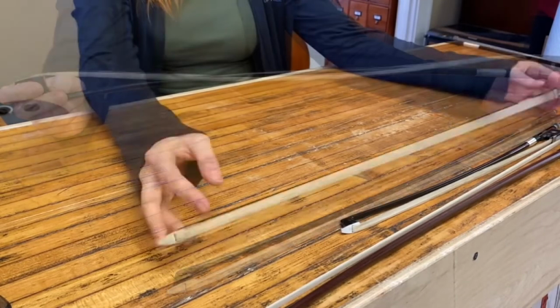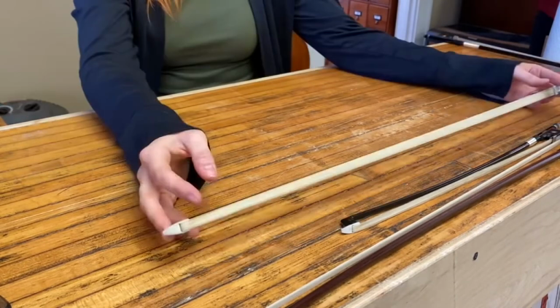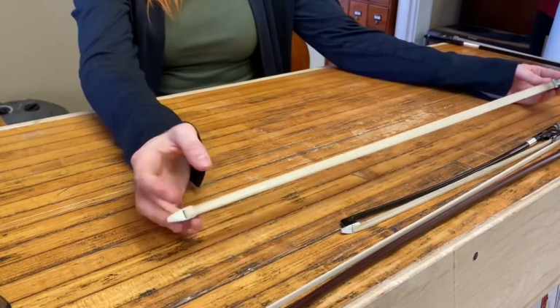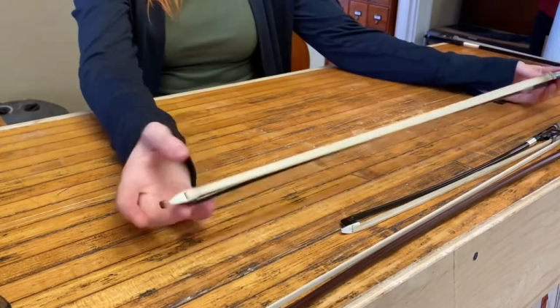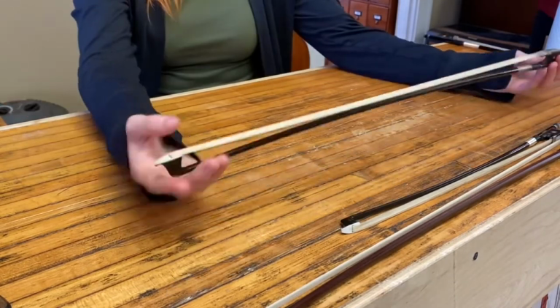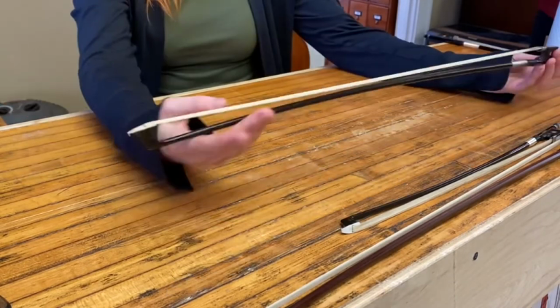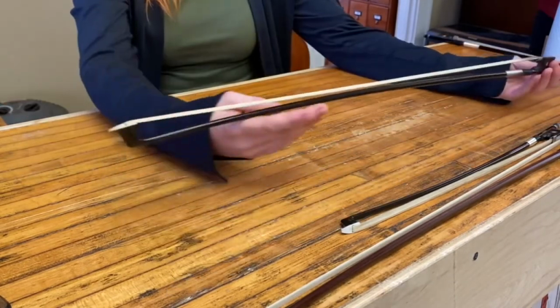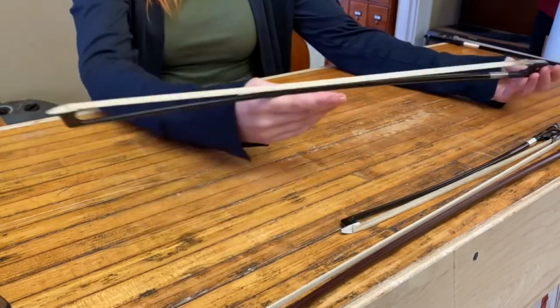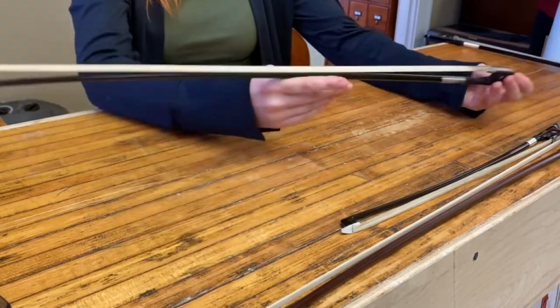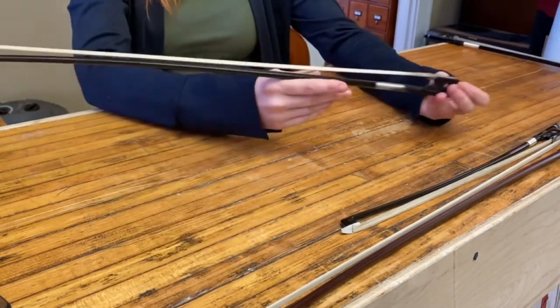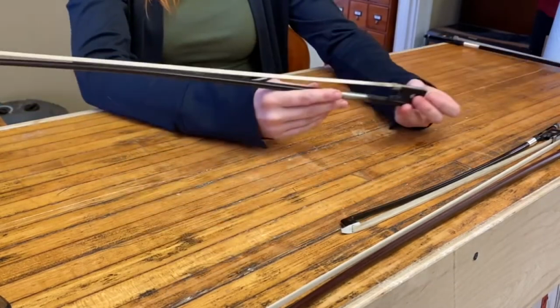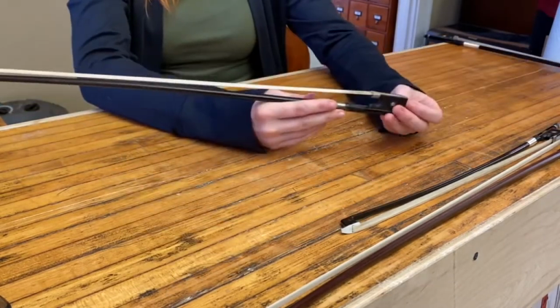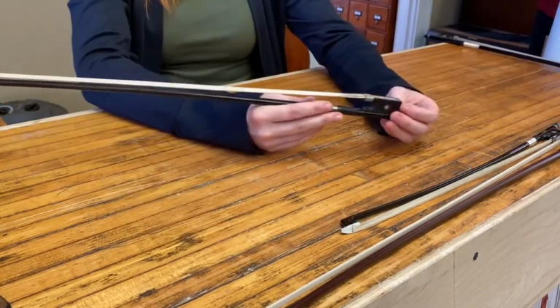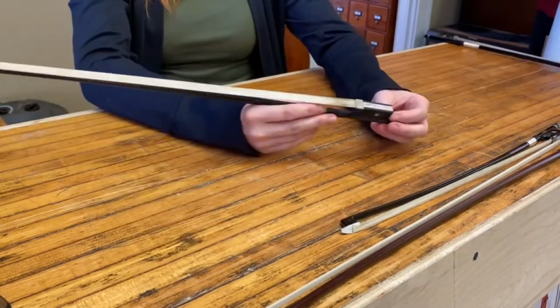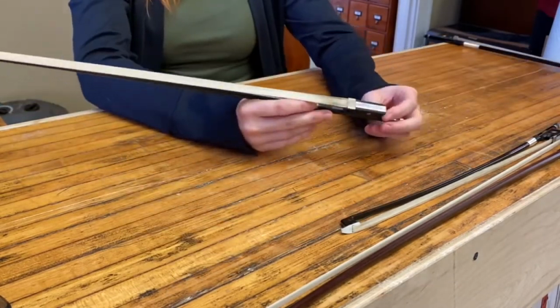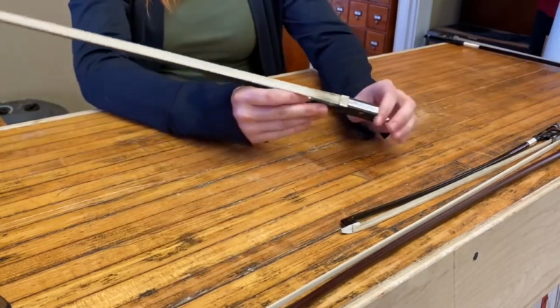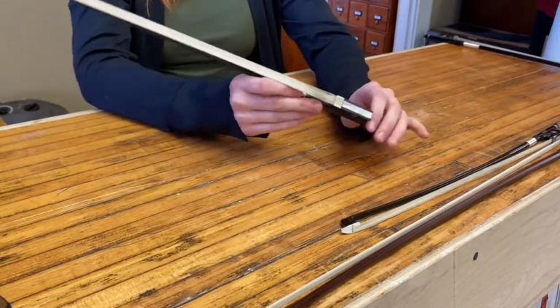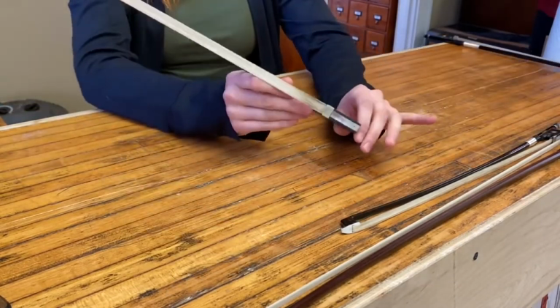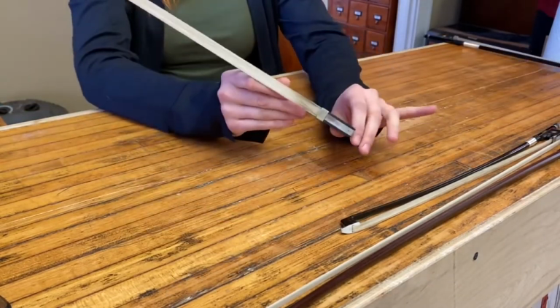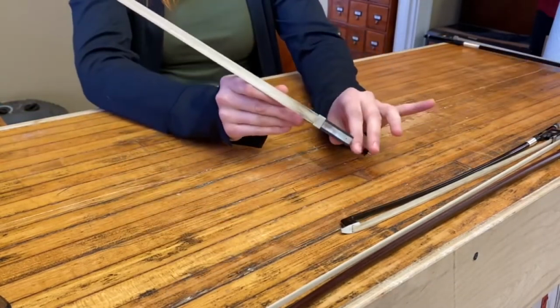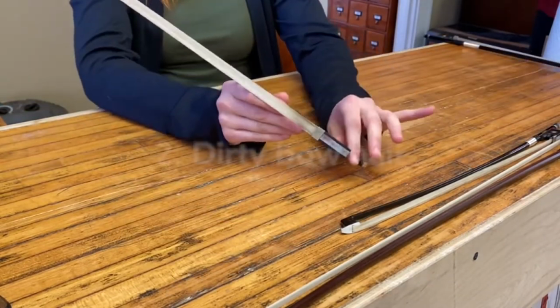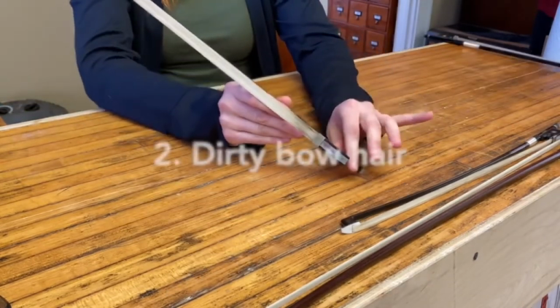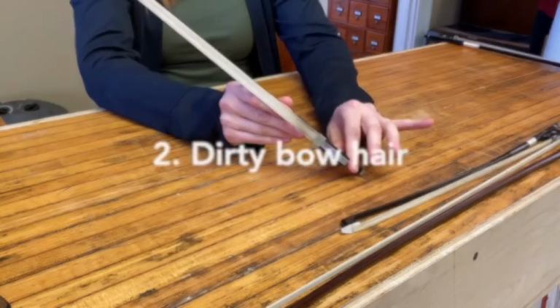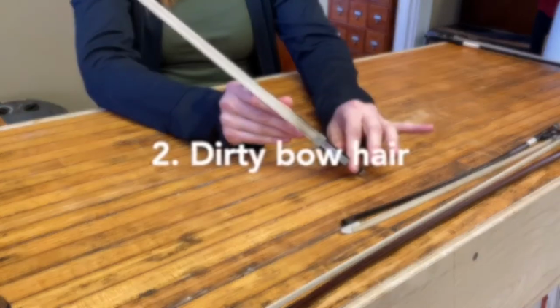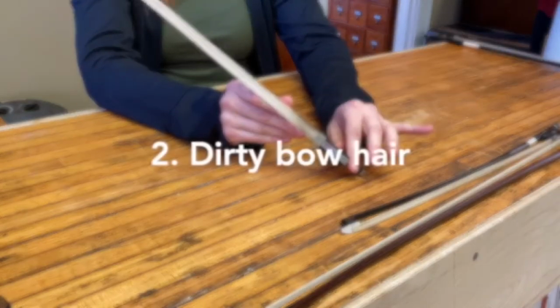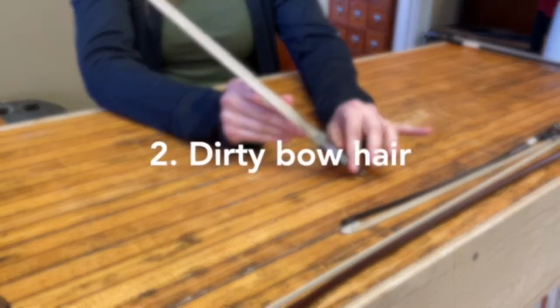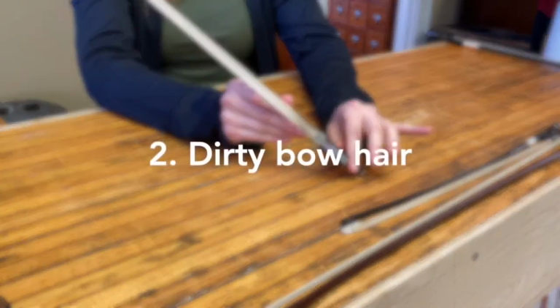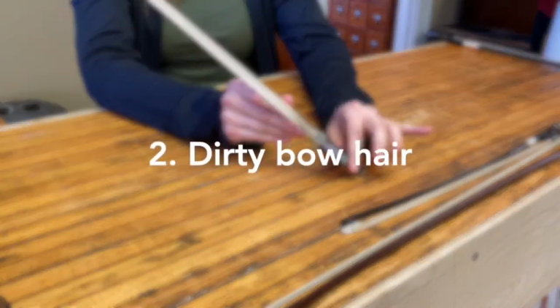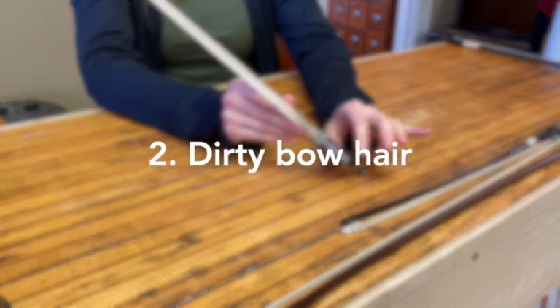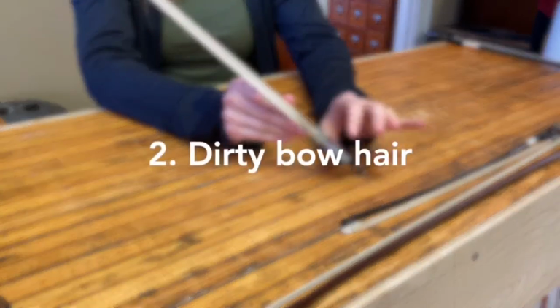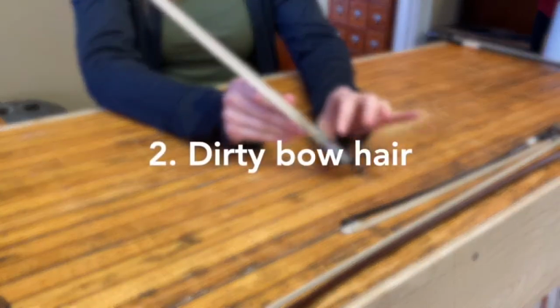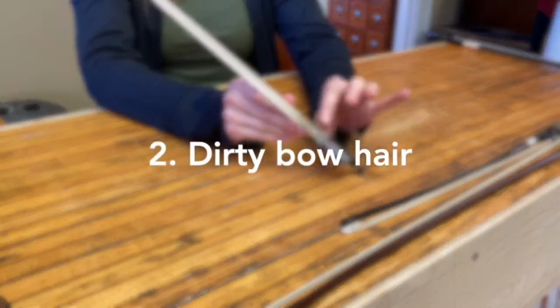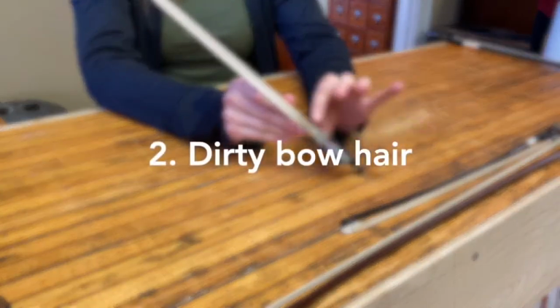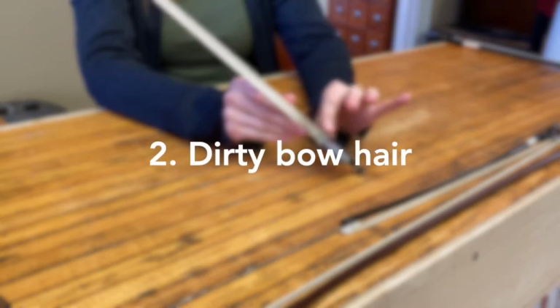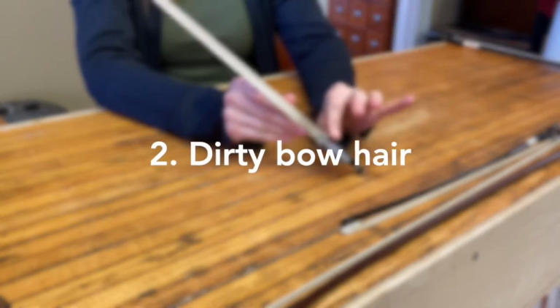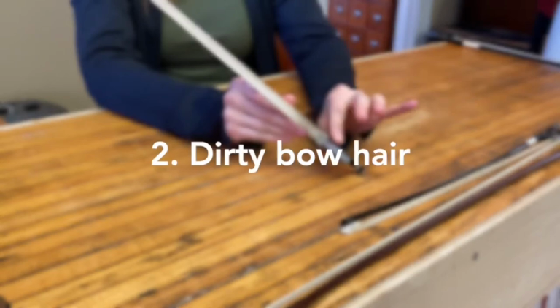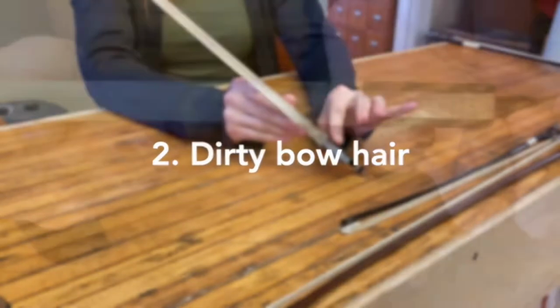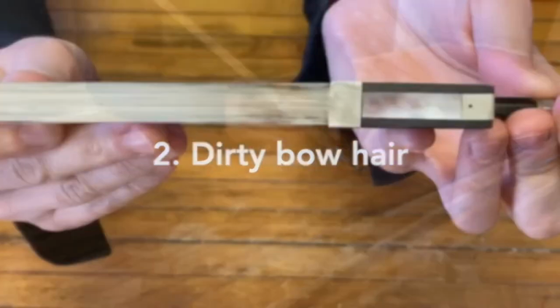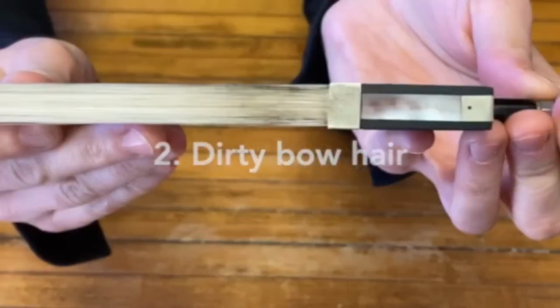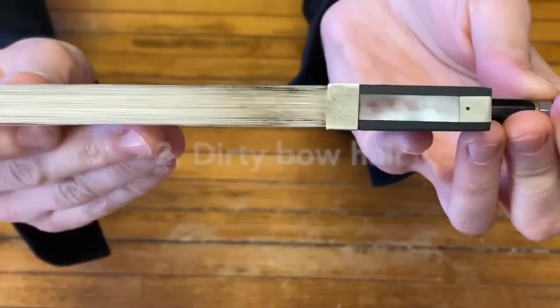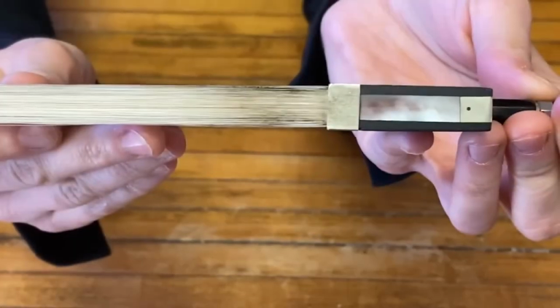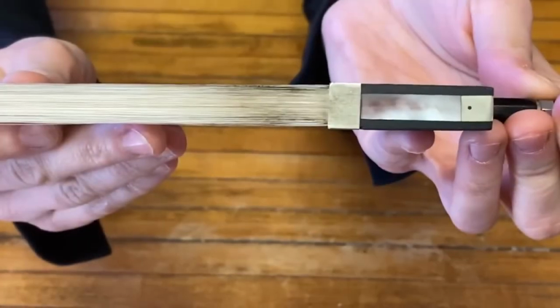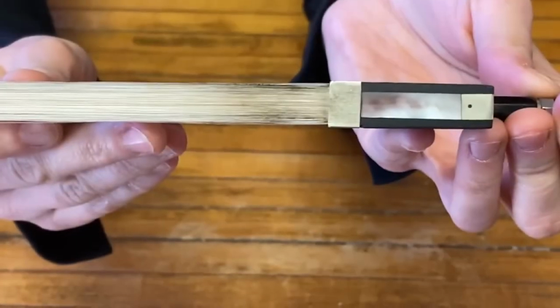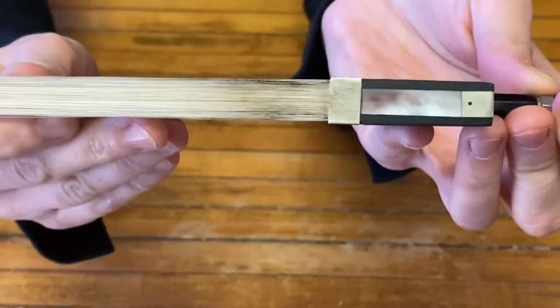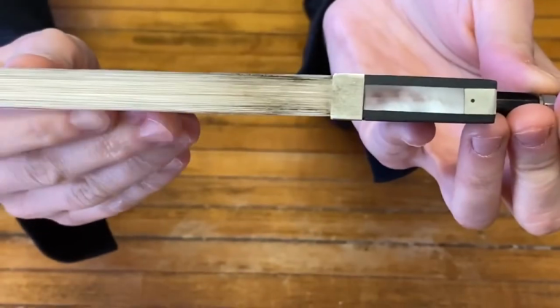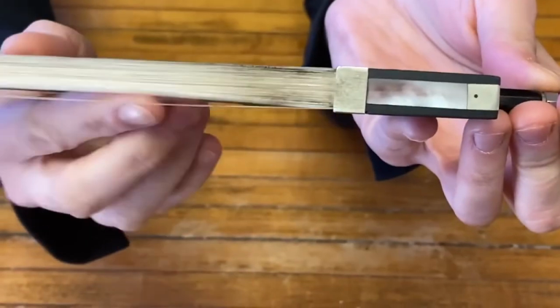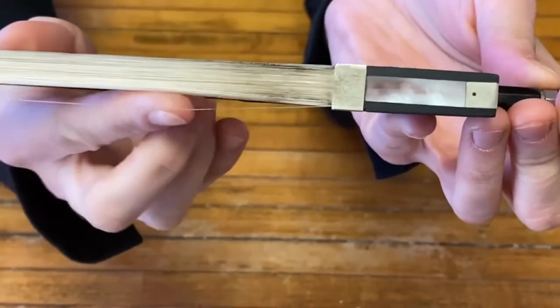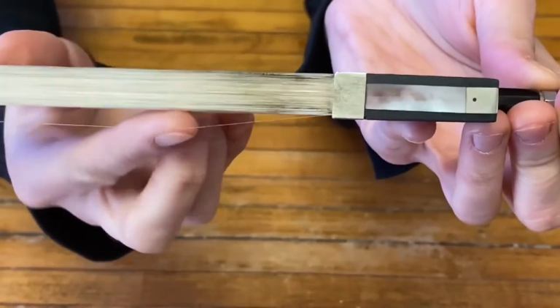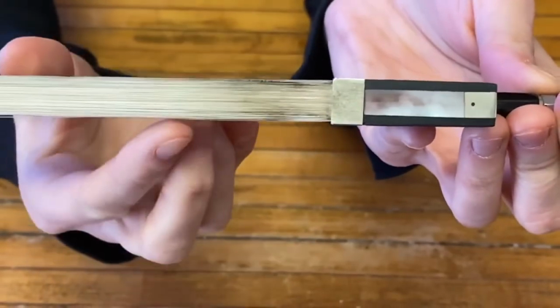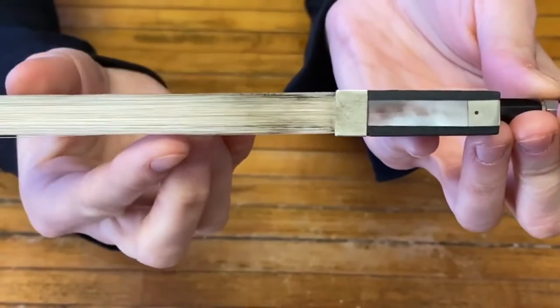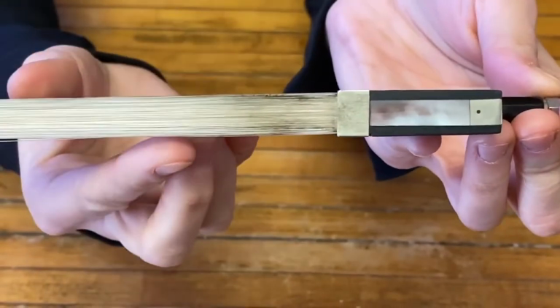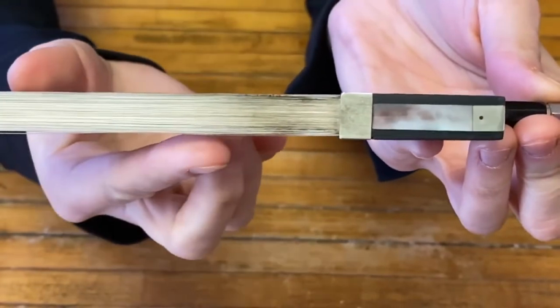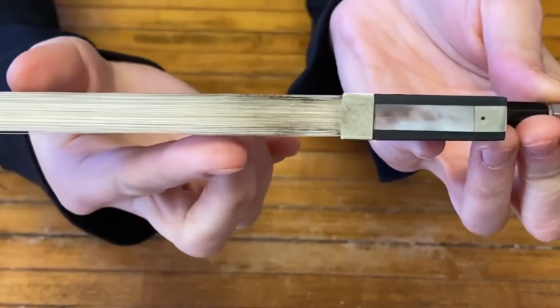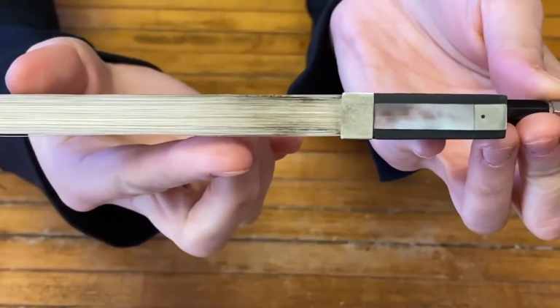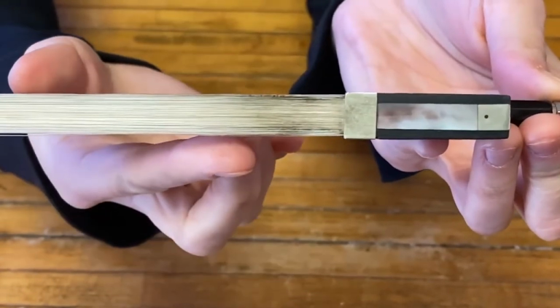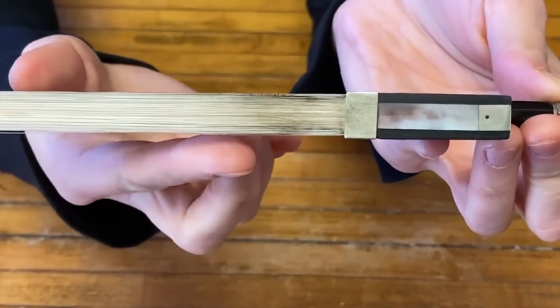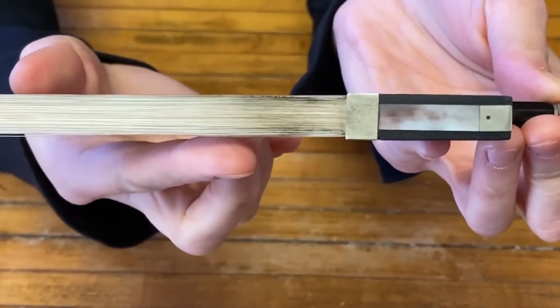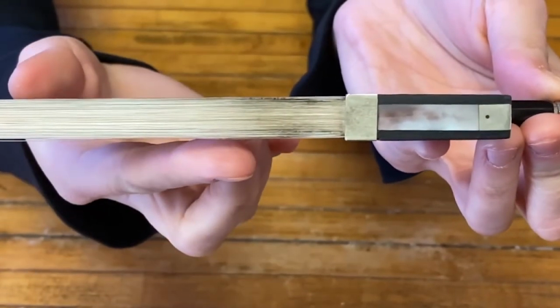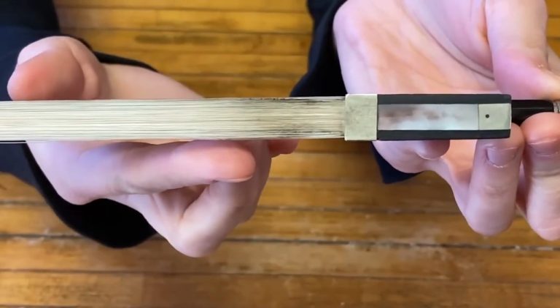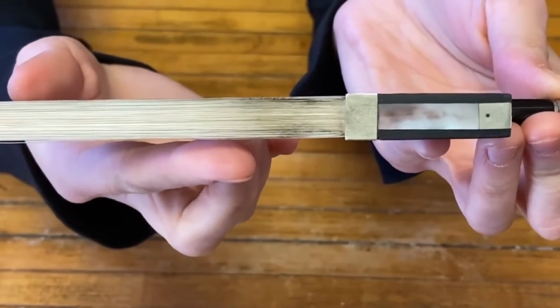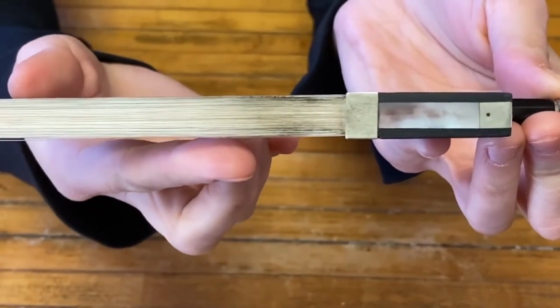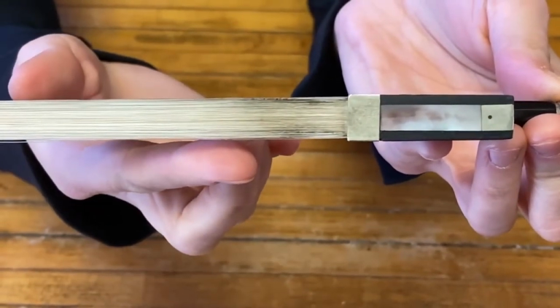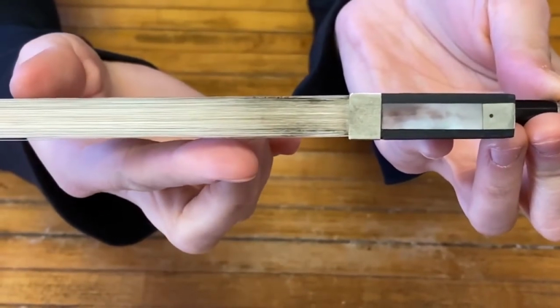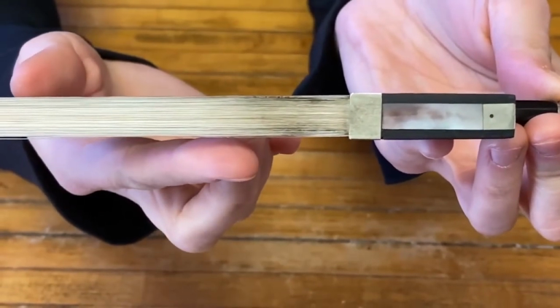Another reason you might need a re-hair is because it gets dirty. This can be just dirt buildup and often oil from fingers.